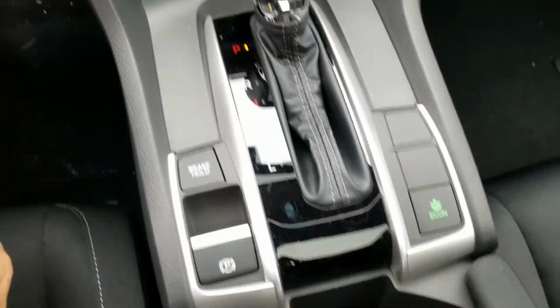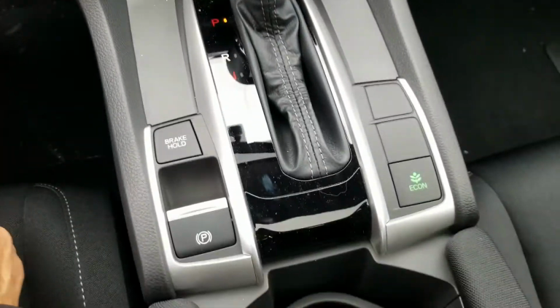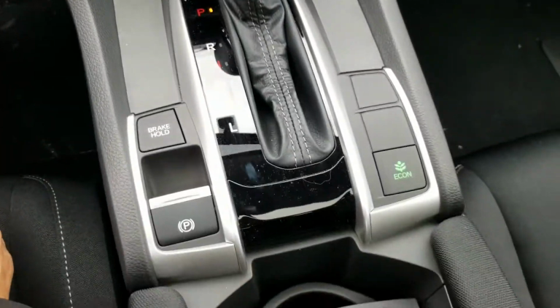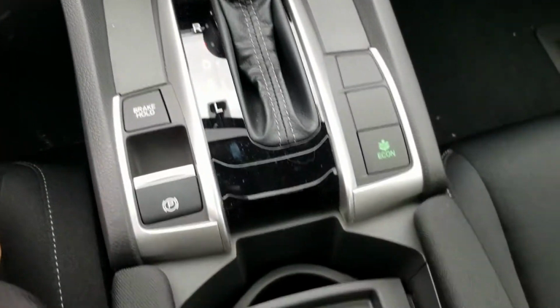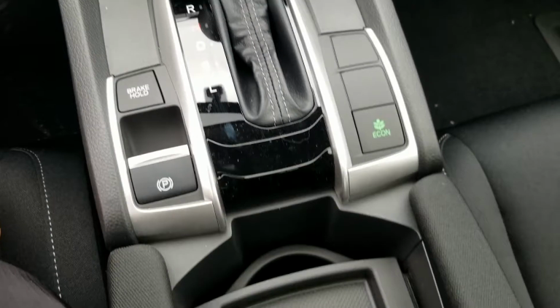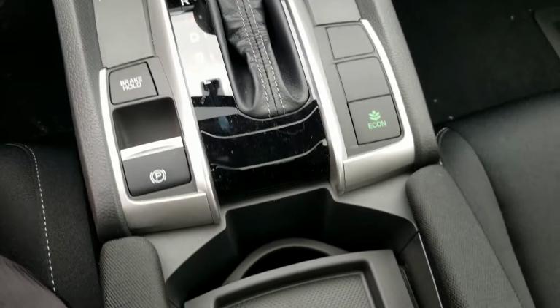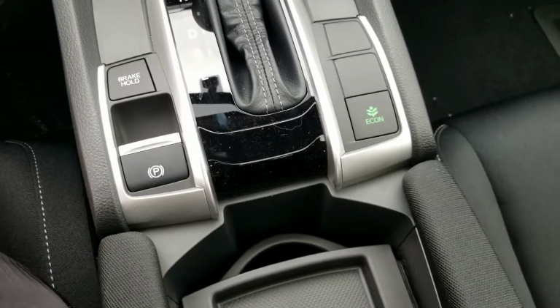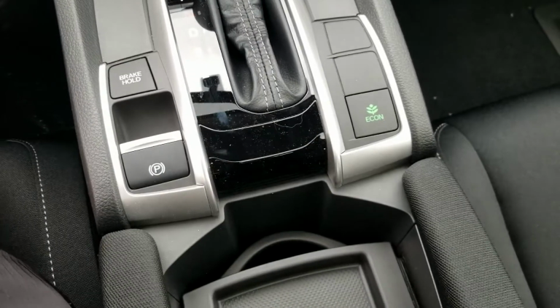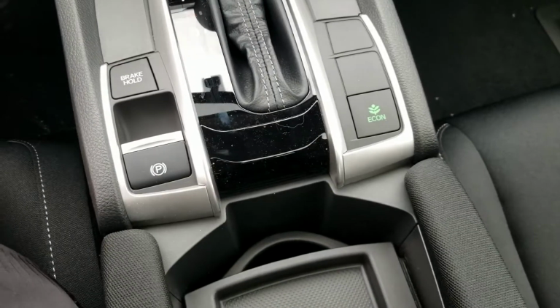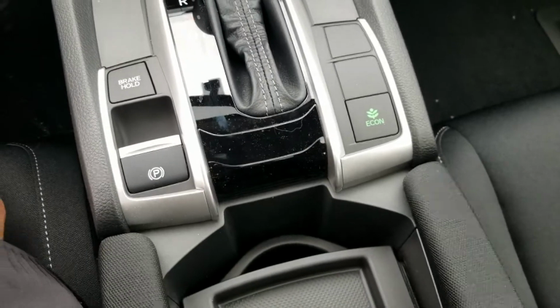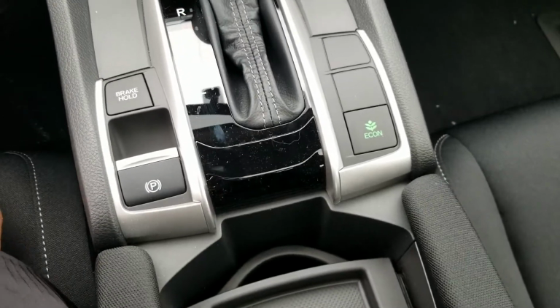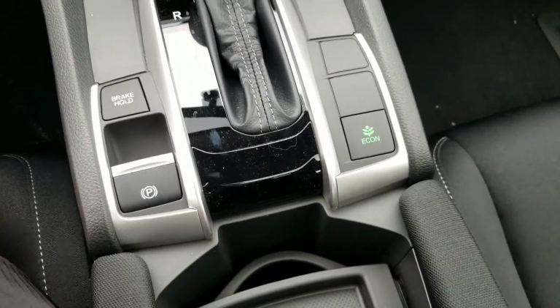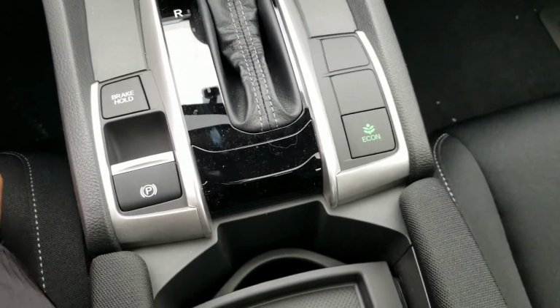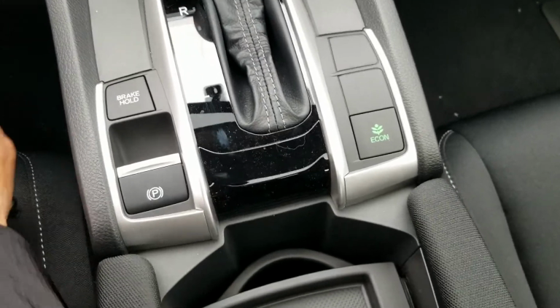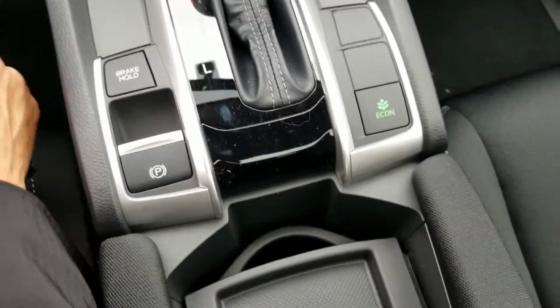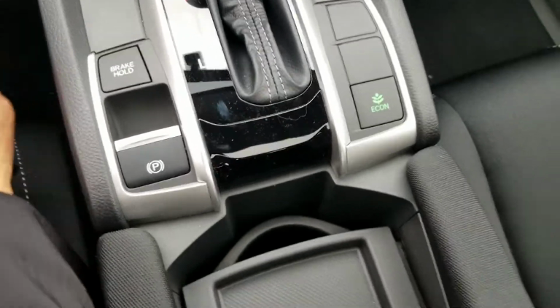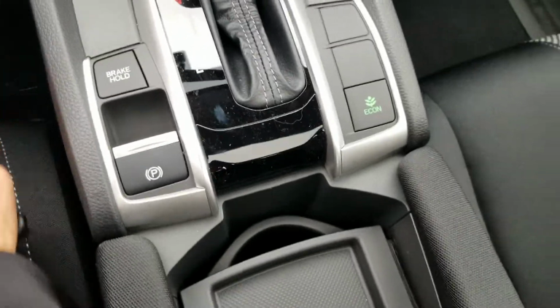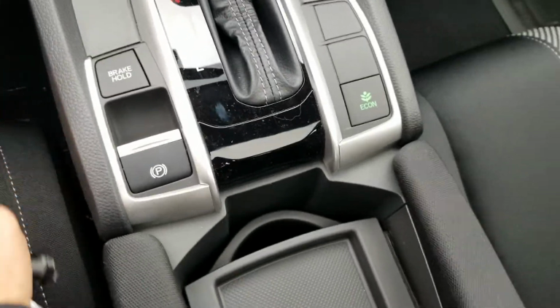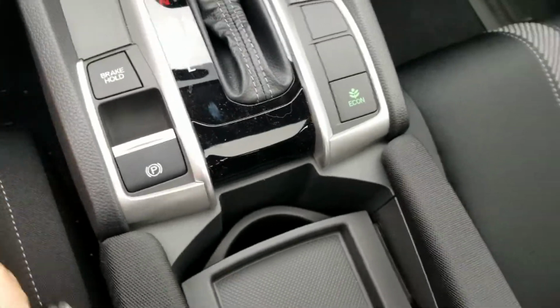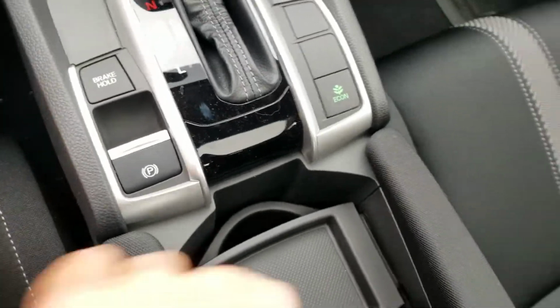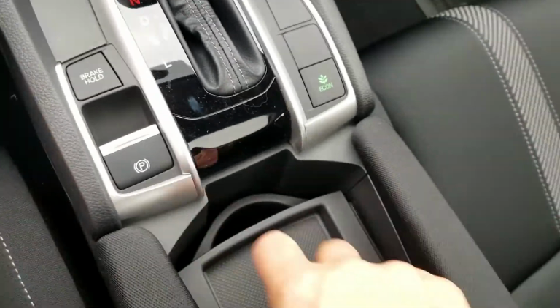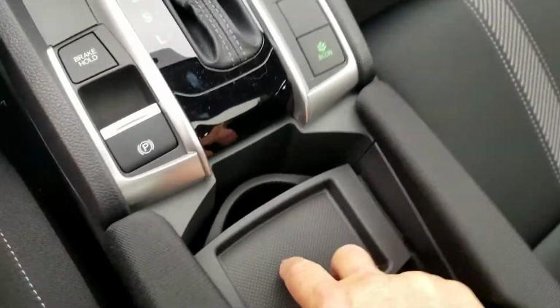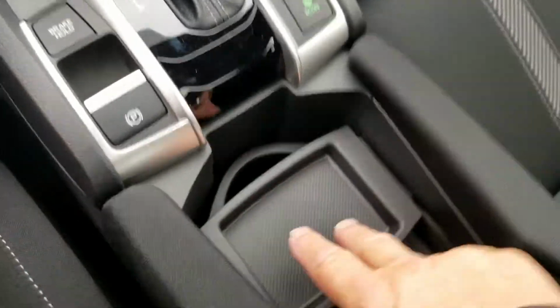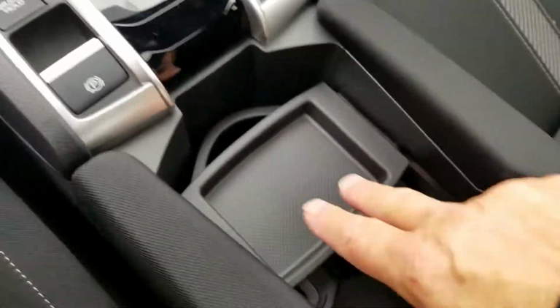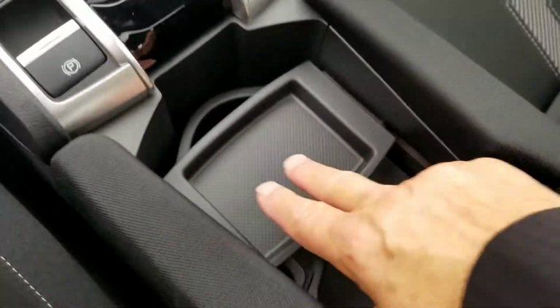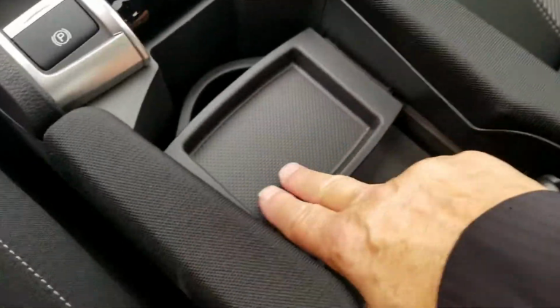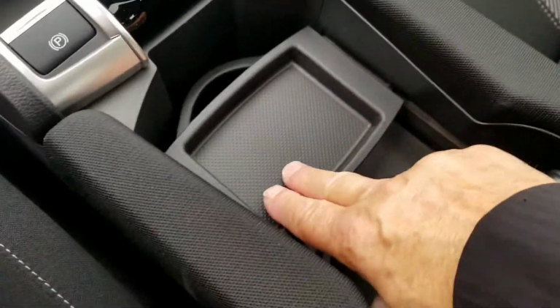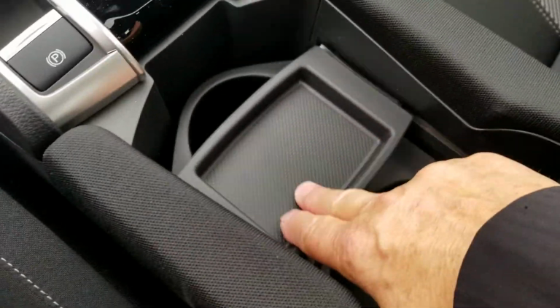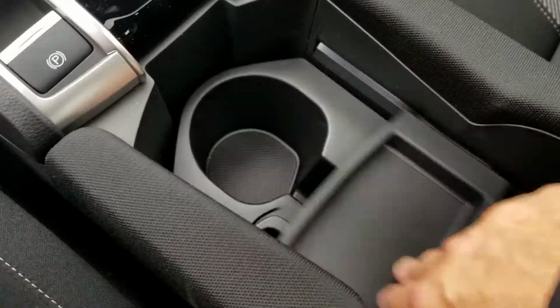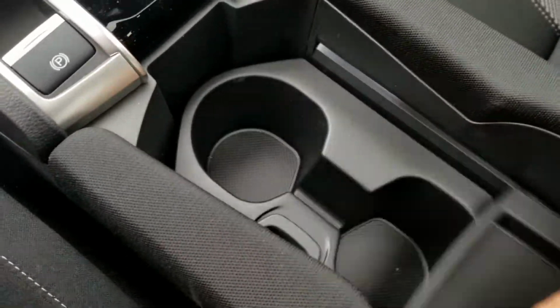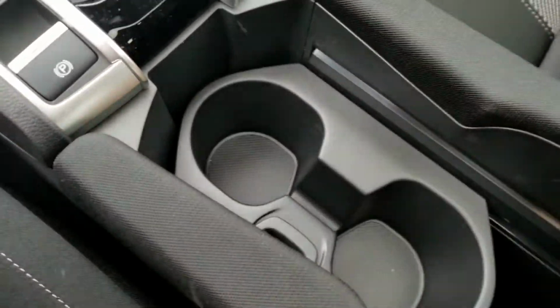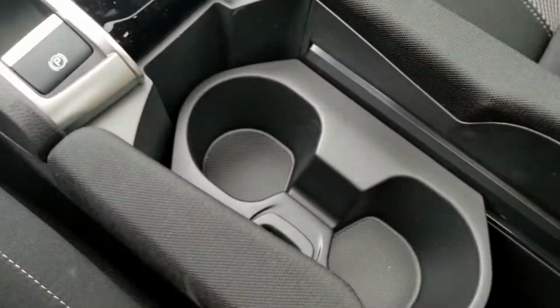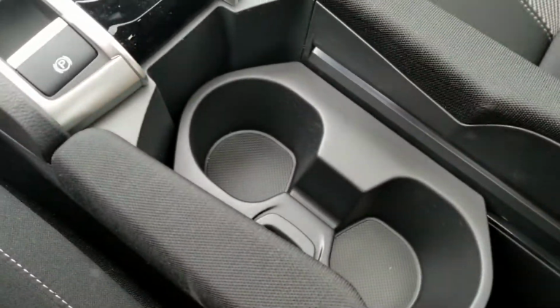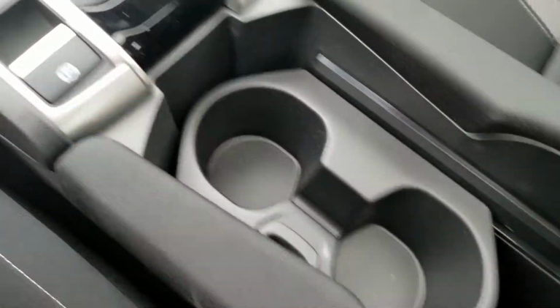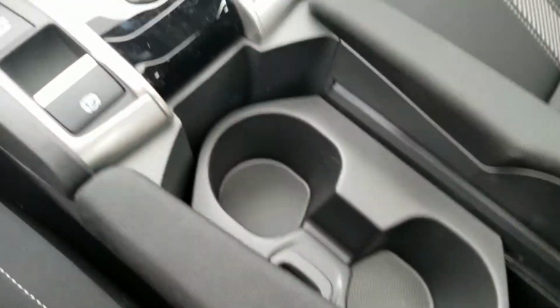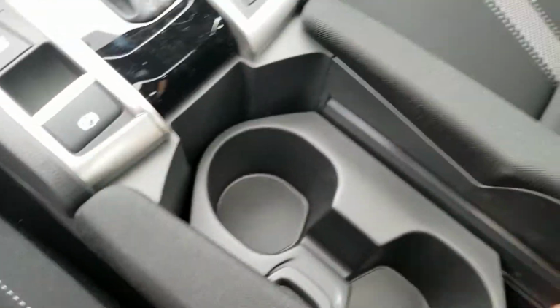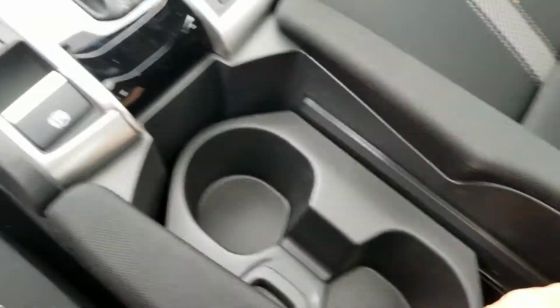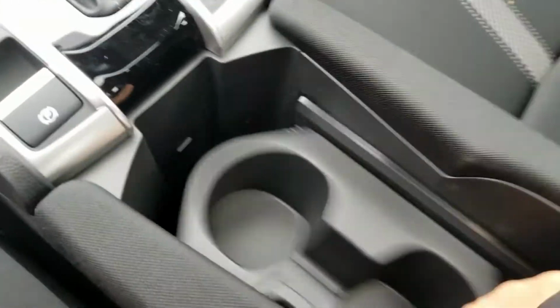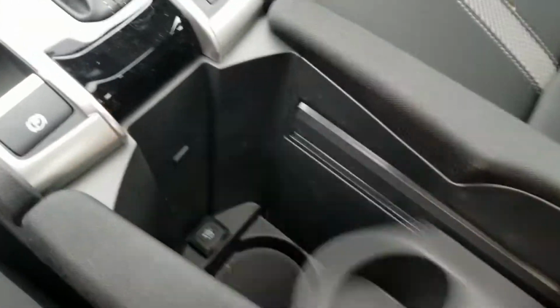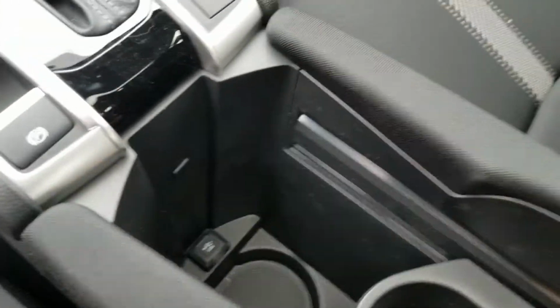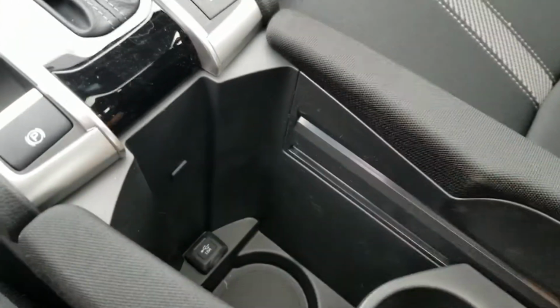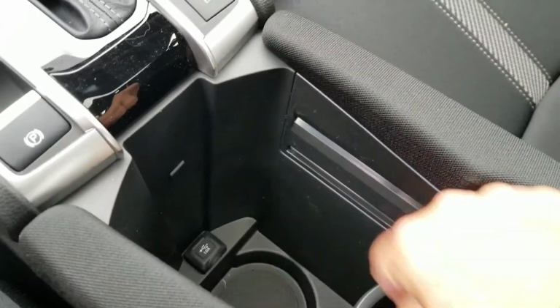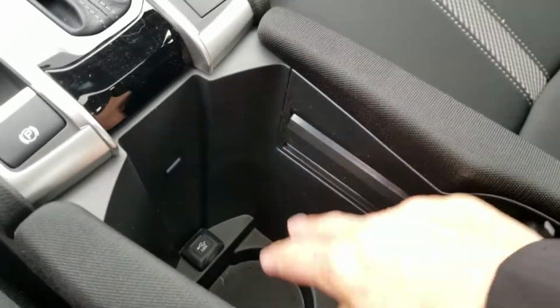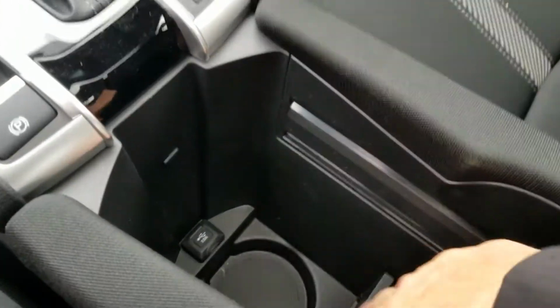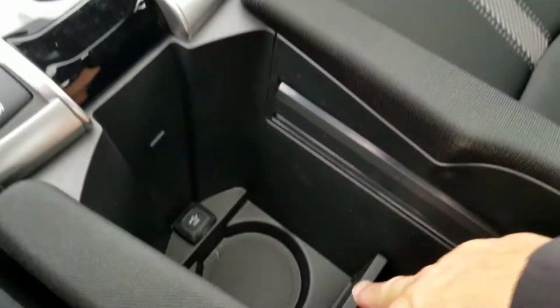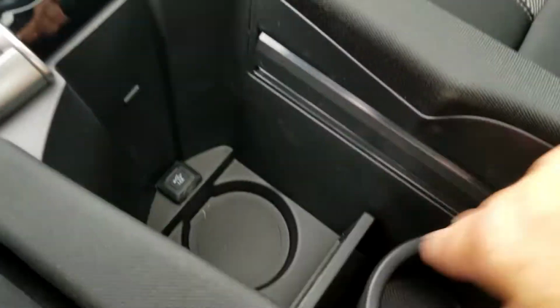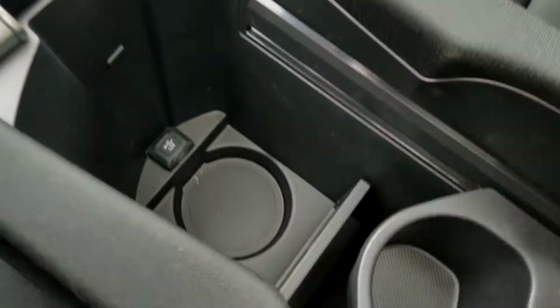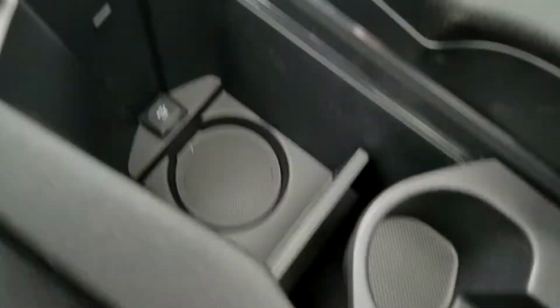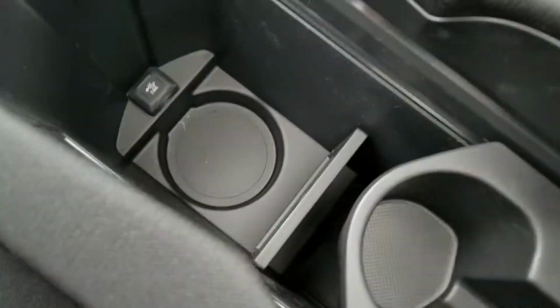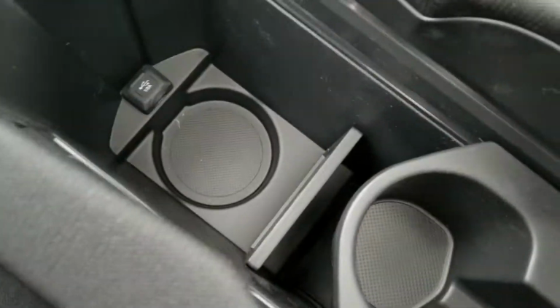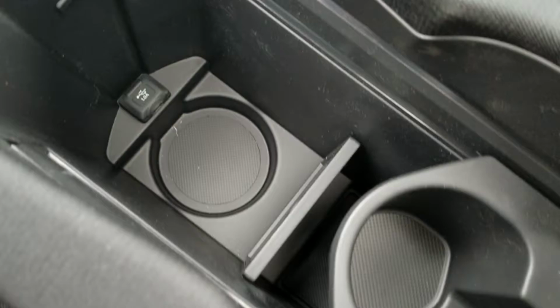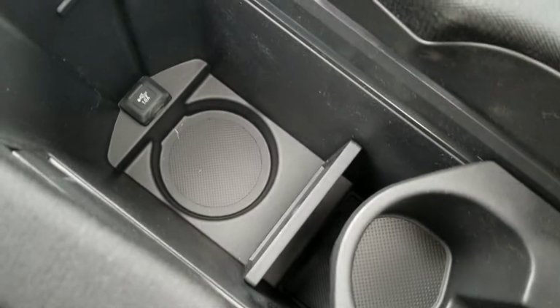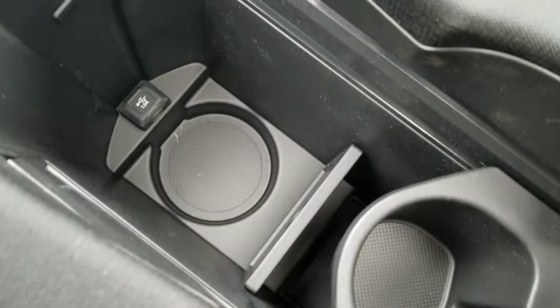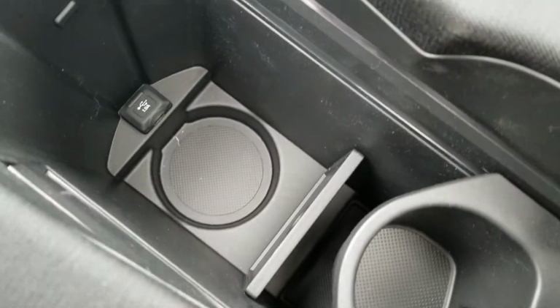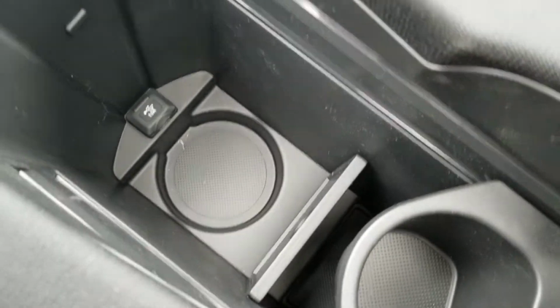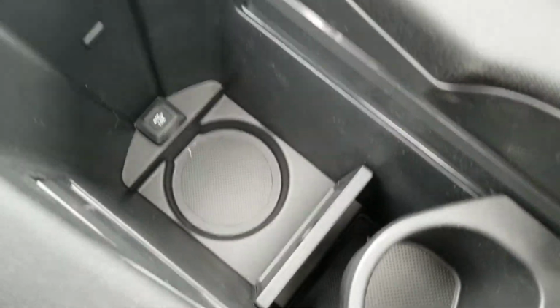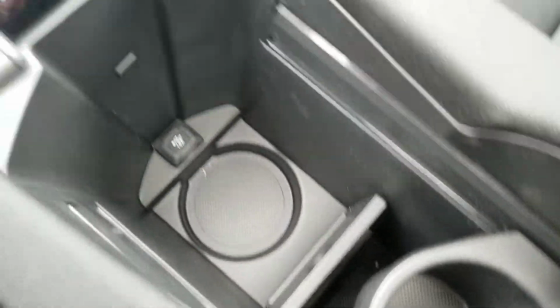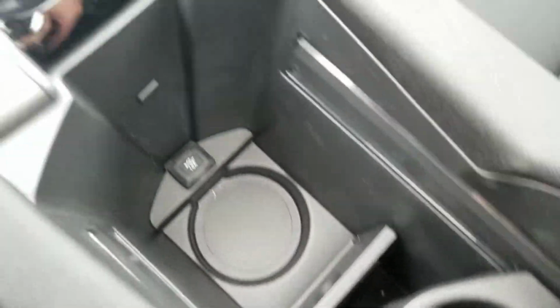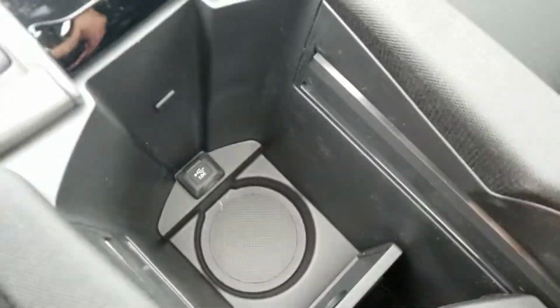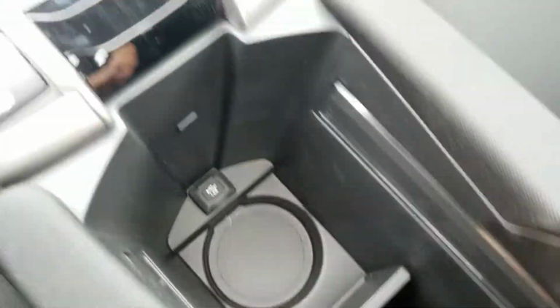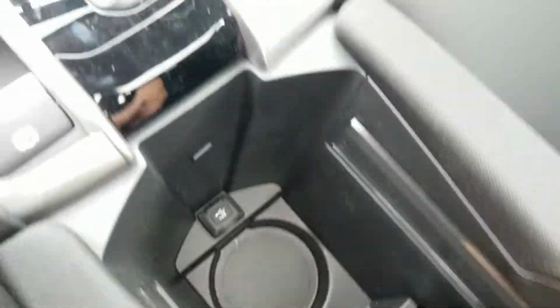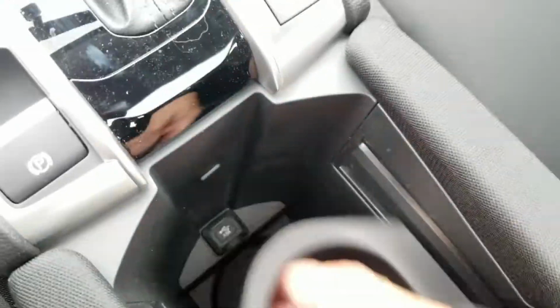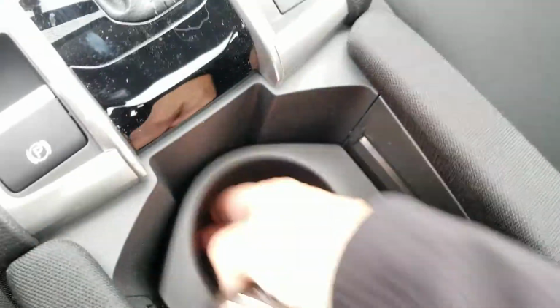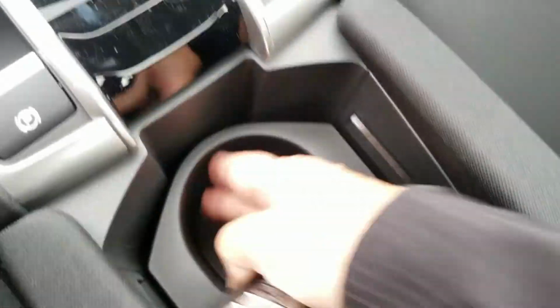Brake hold. Electronic parking brake. You get your change holder — it's a moveable cup holder. Moveable, that's for tall drinks.